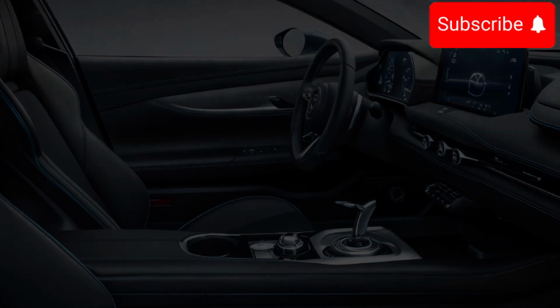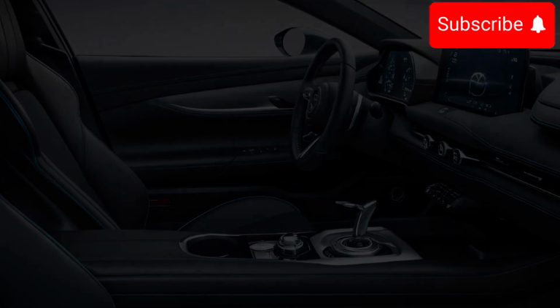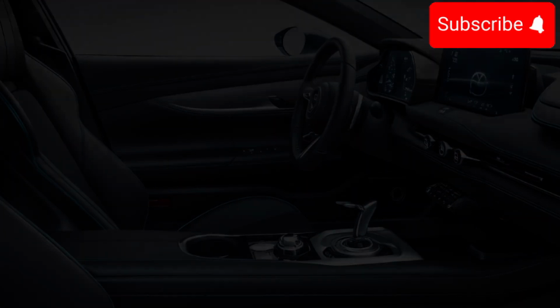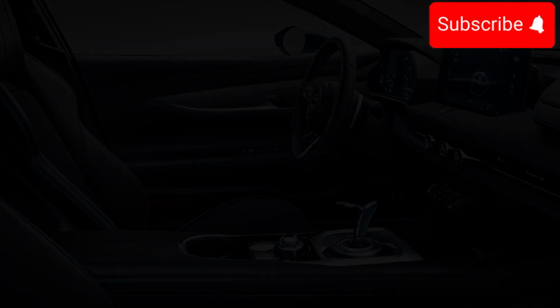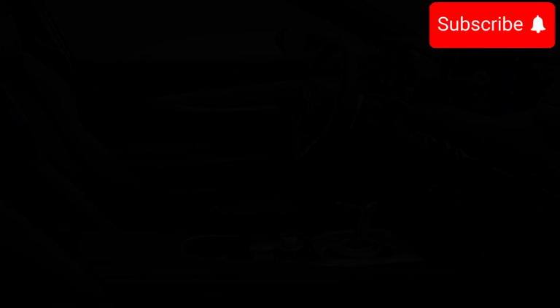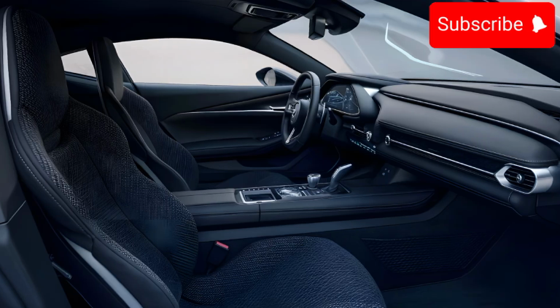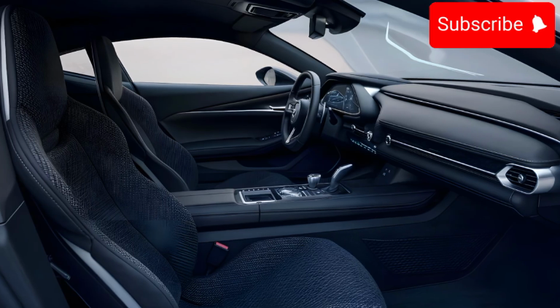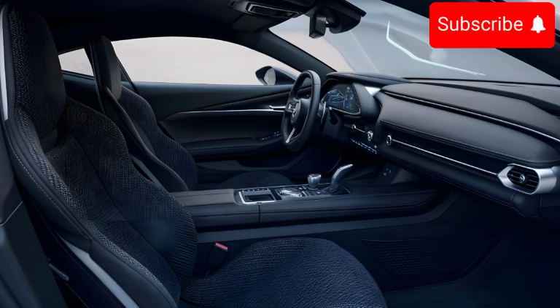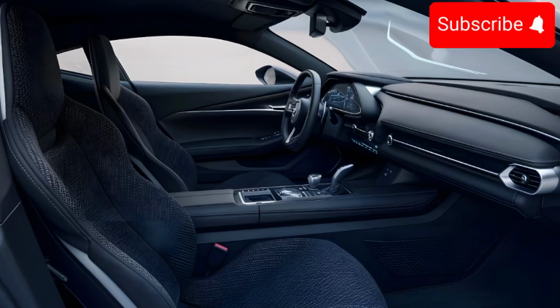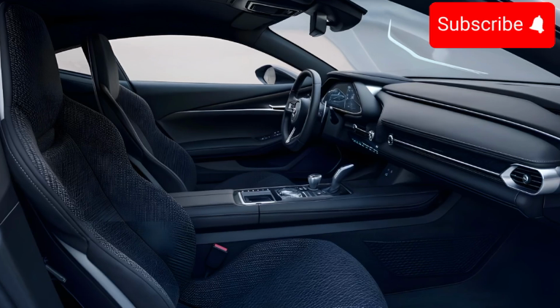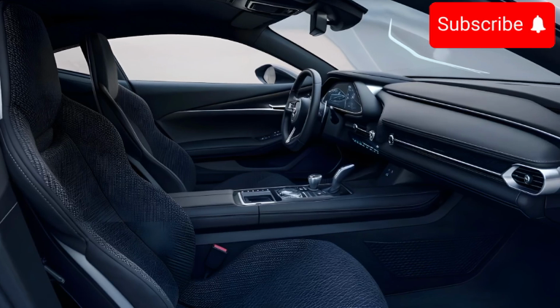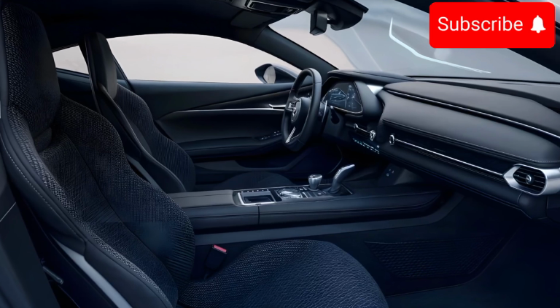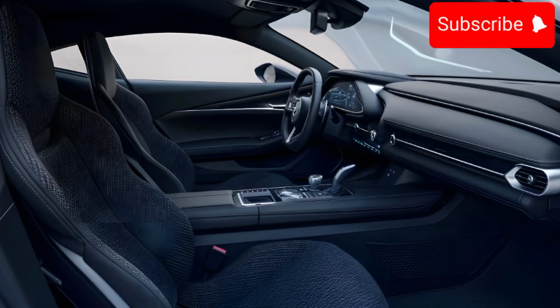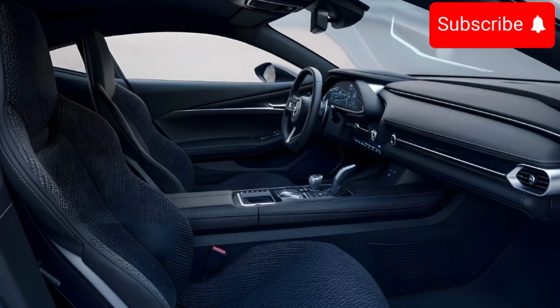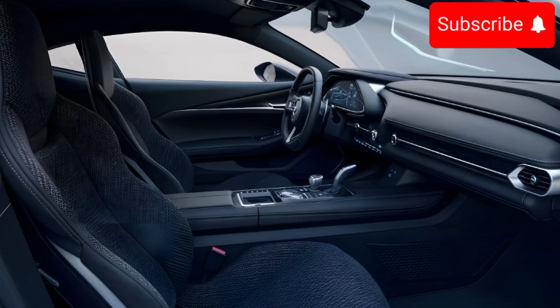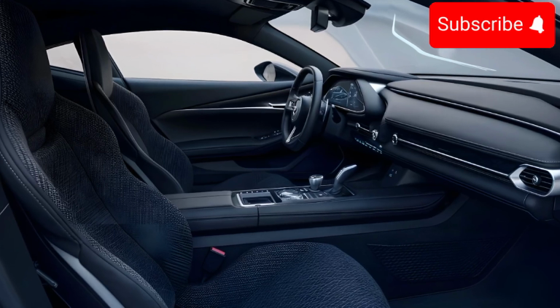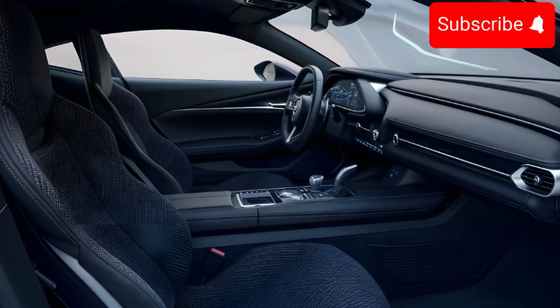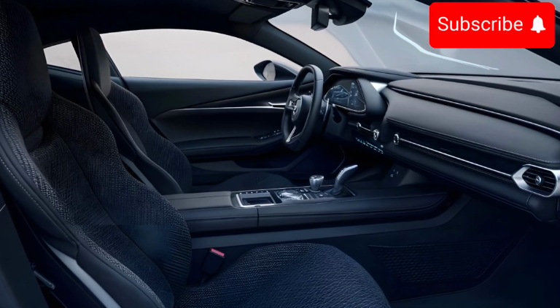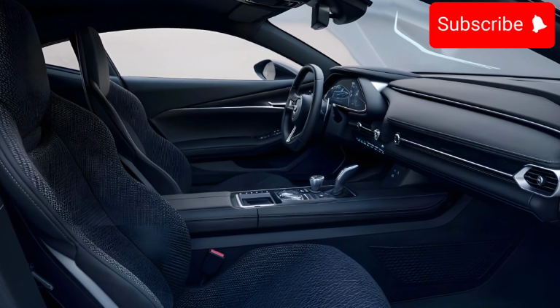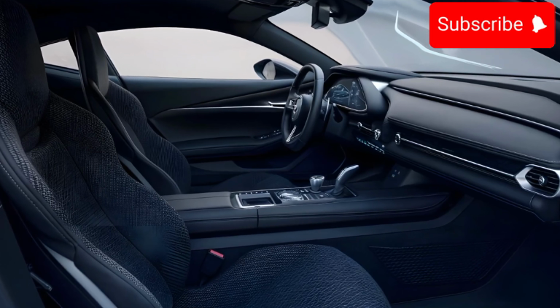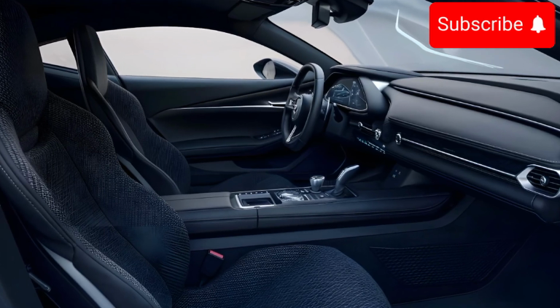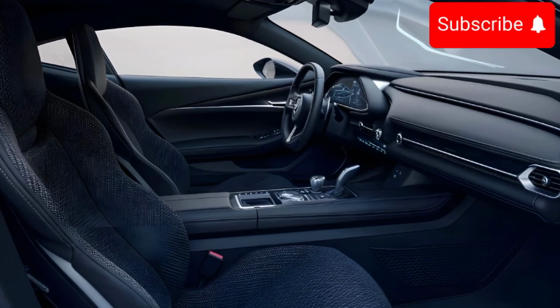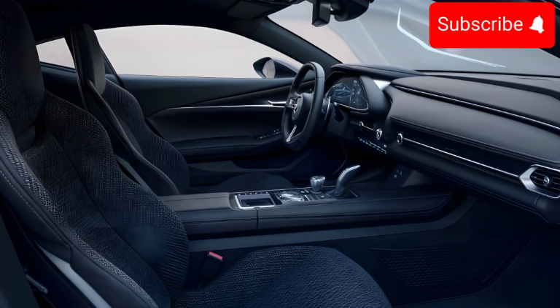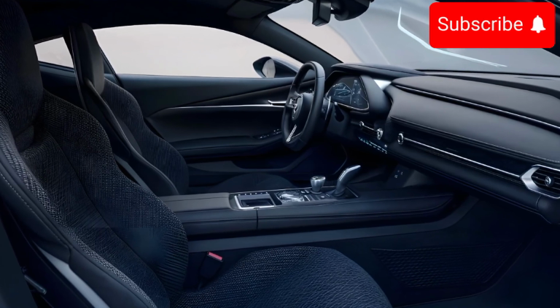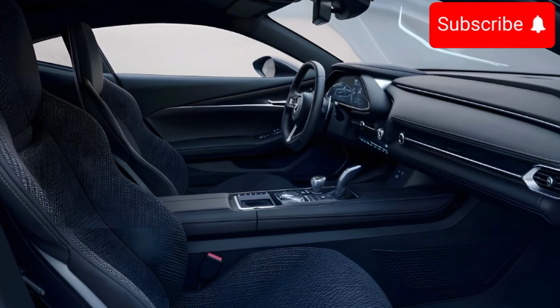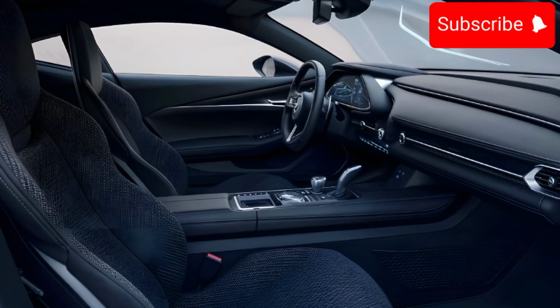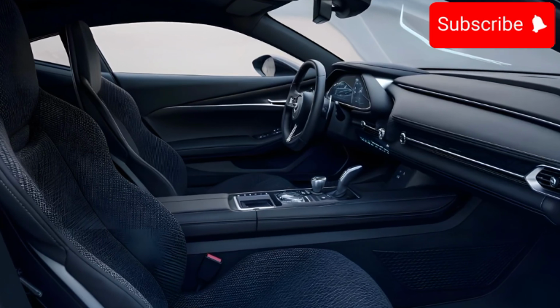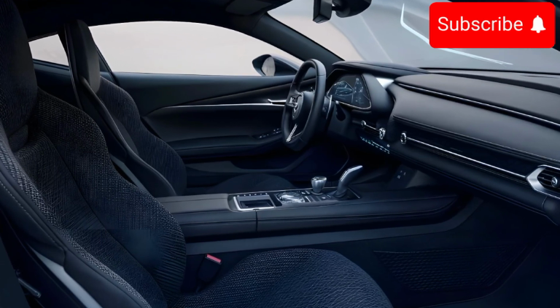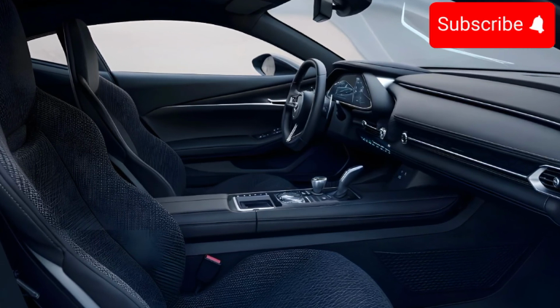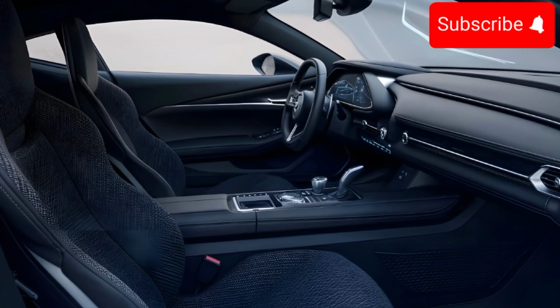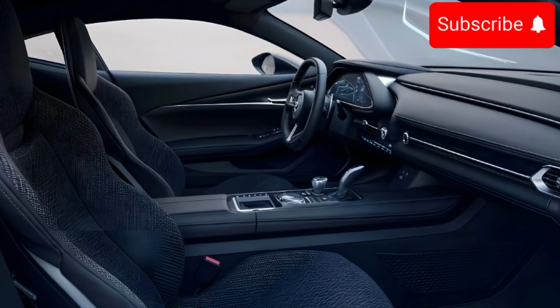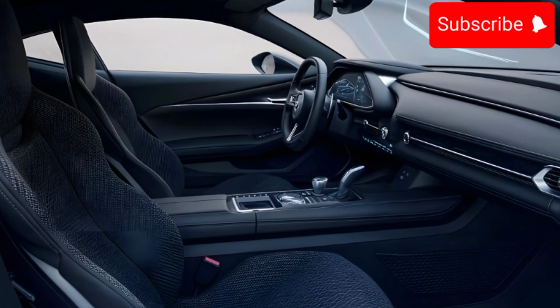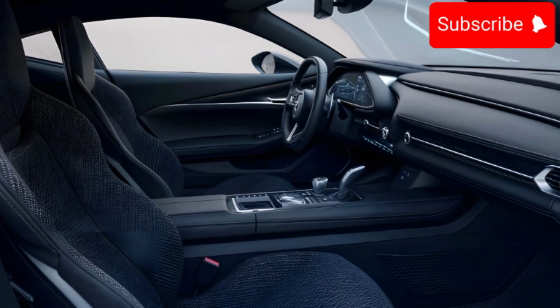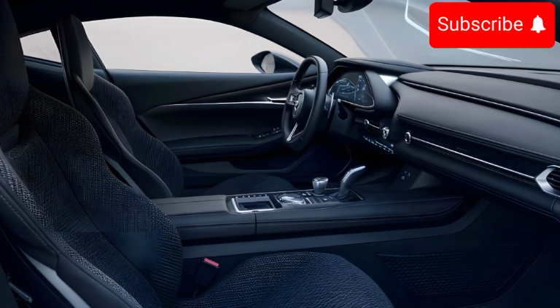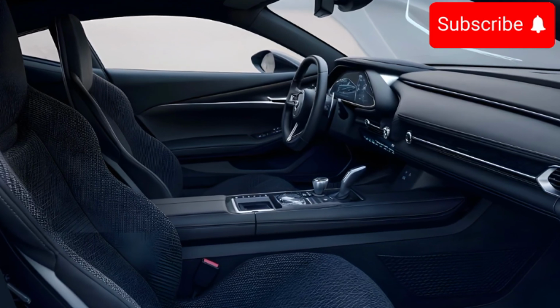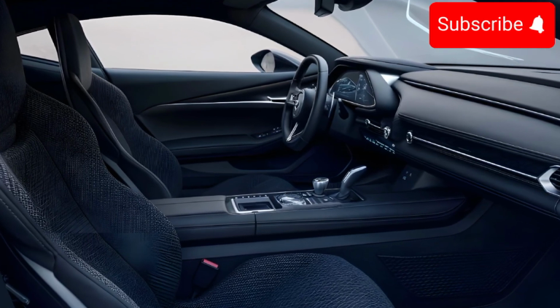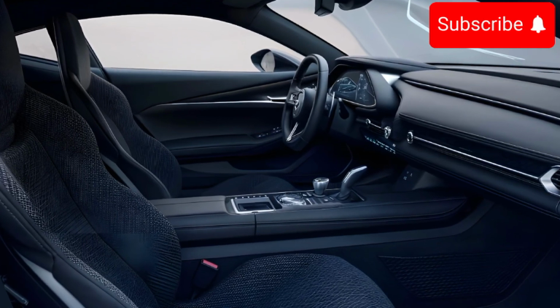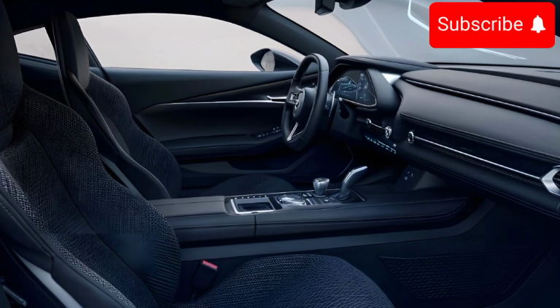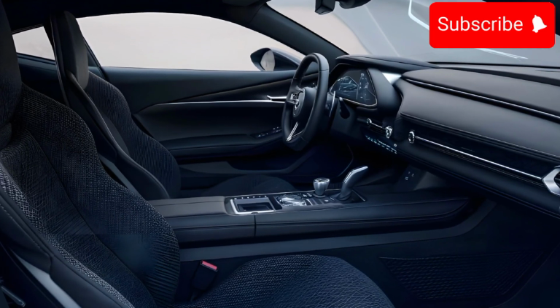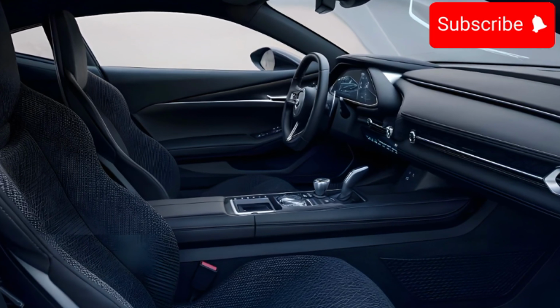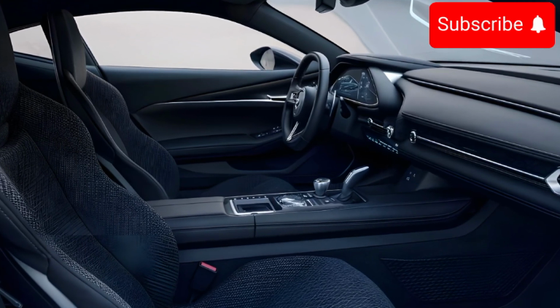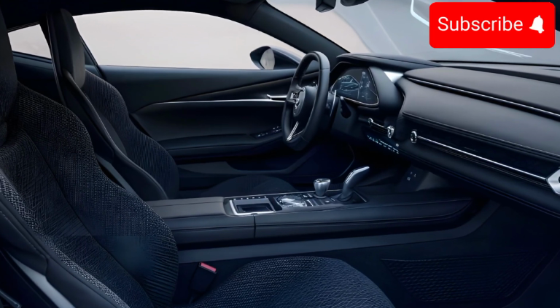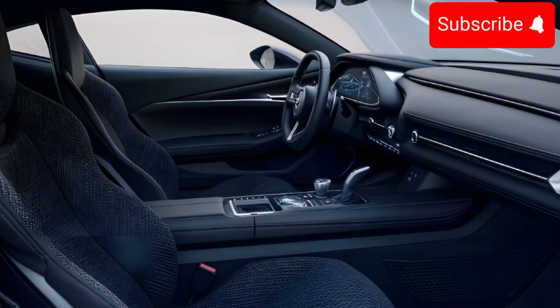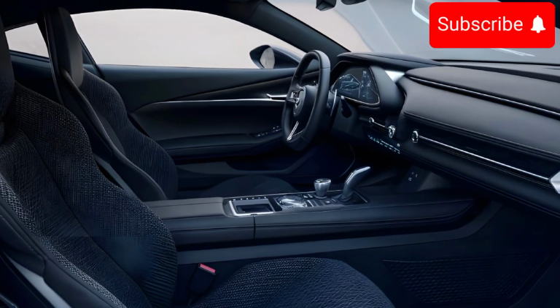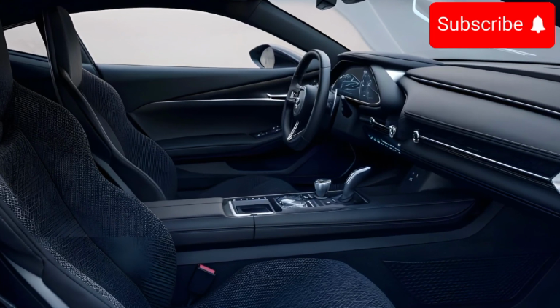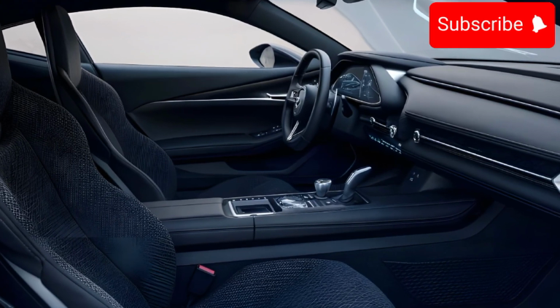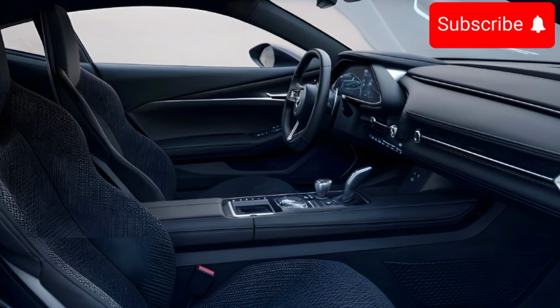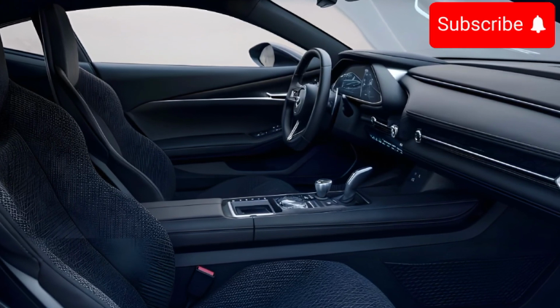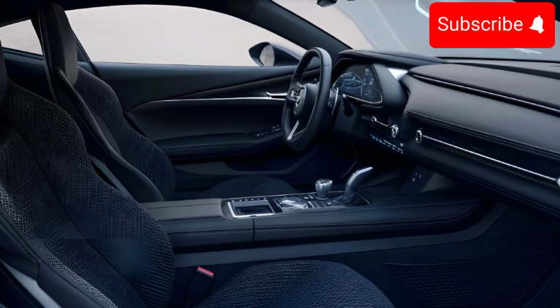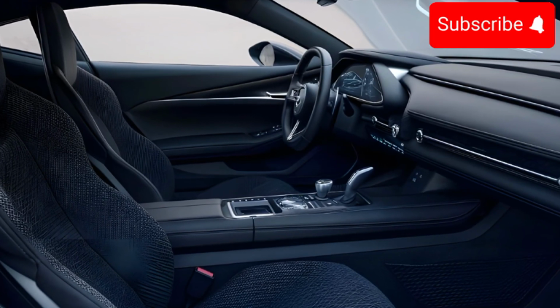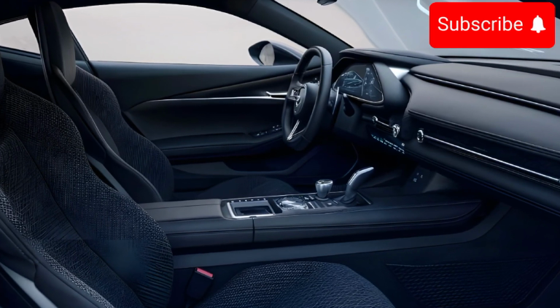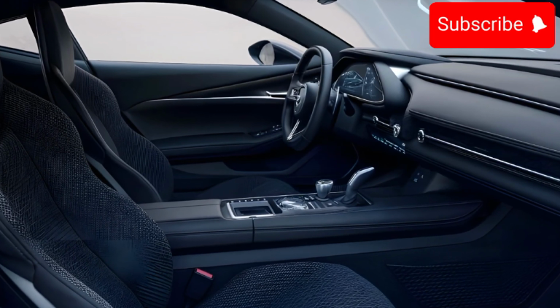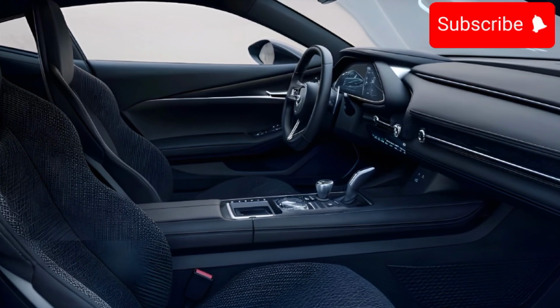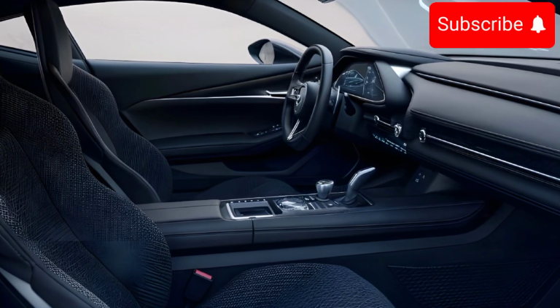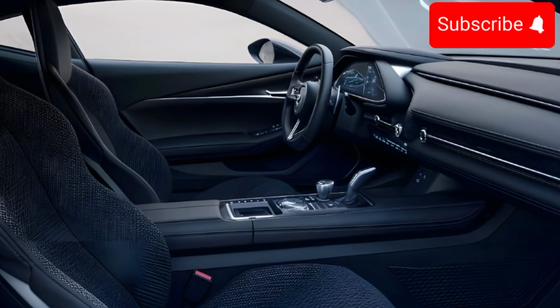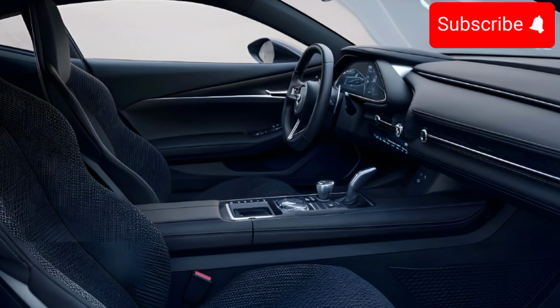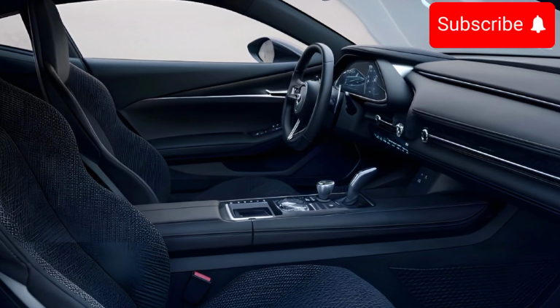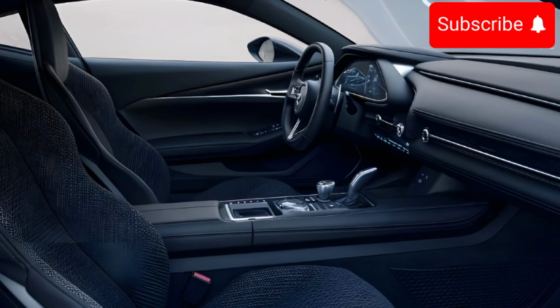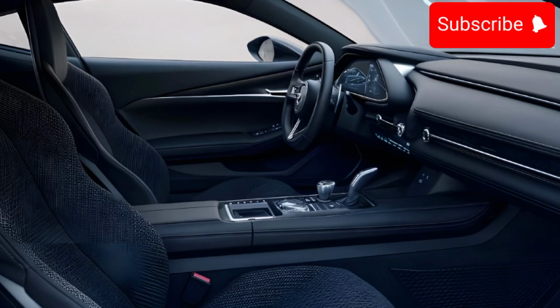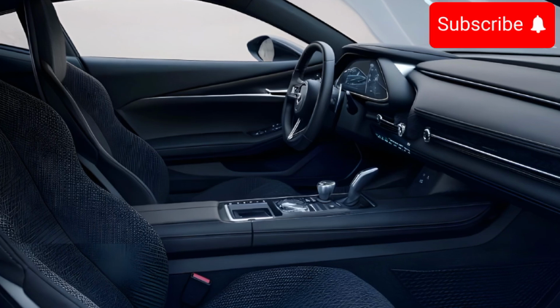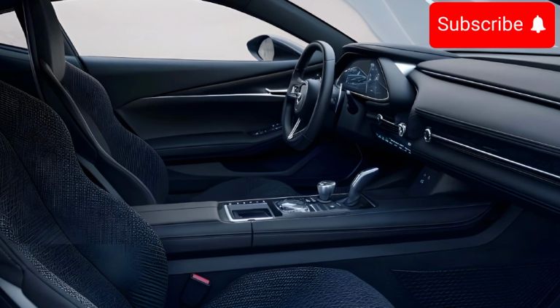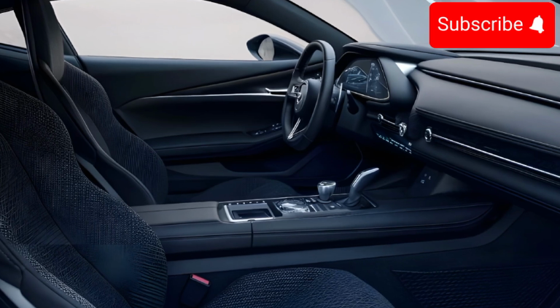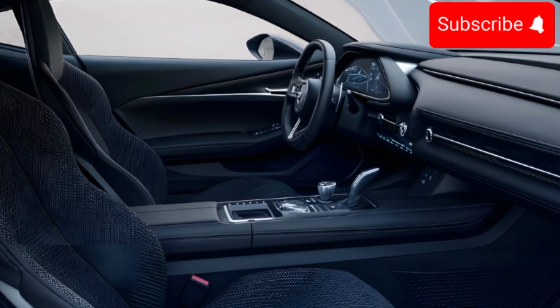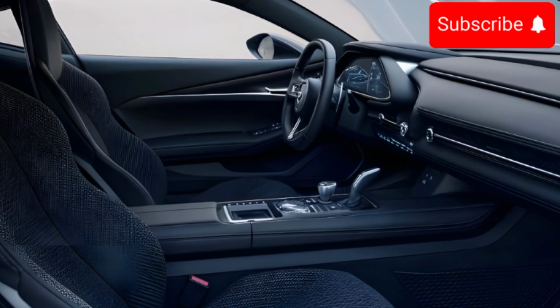That's a quick look at the 2025 Mazda RX-9. If you're in the market for a new sports car, this one's worth a test drive.